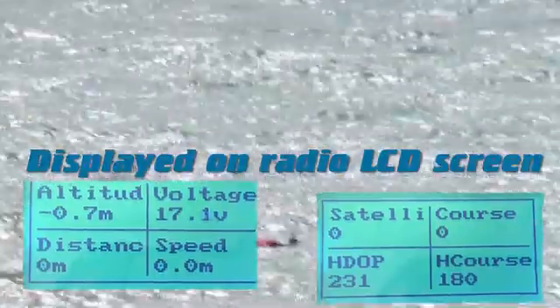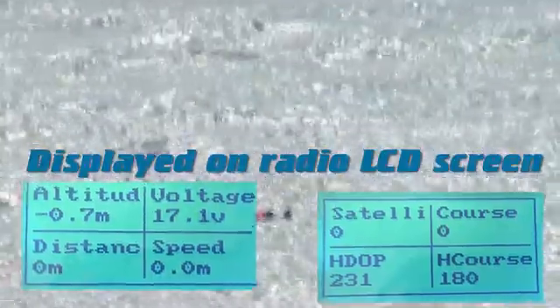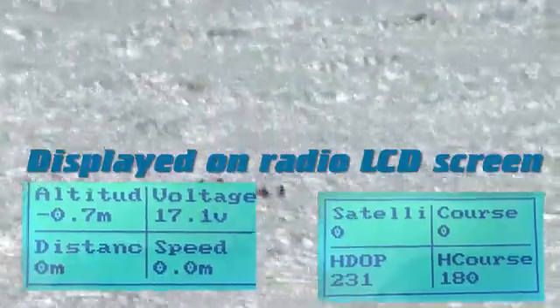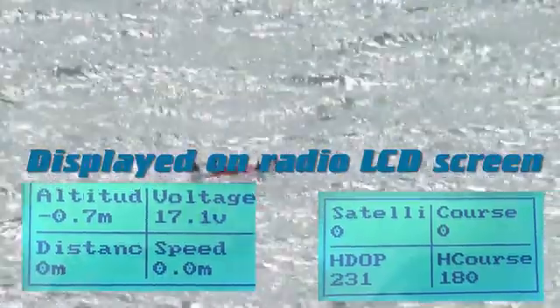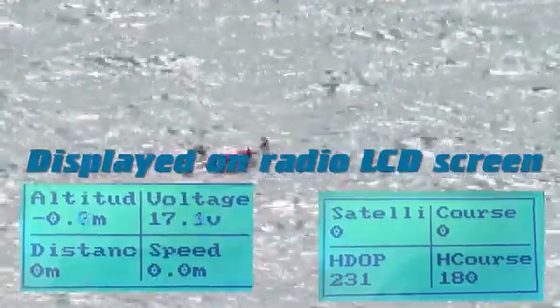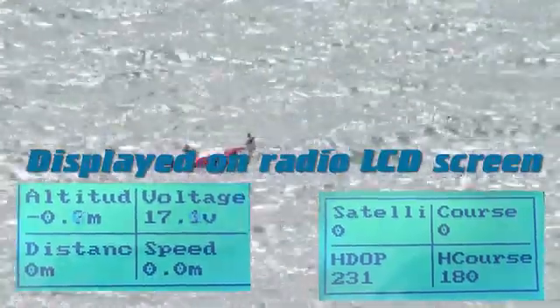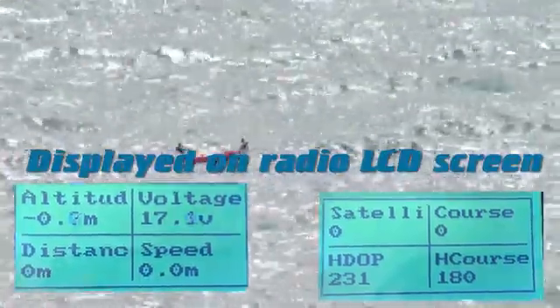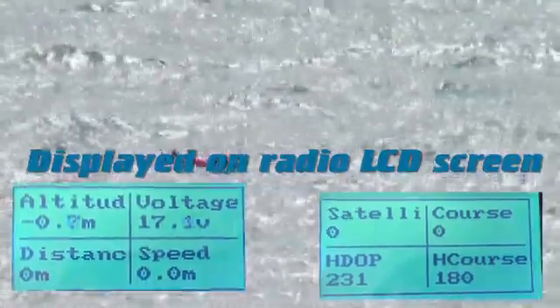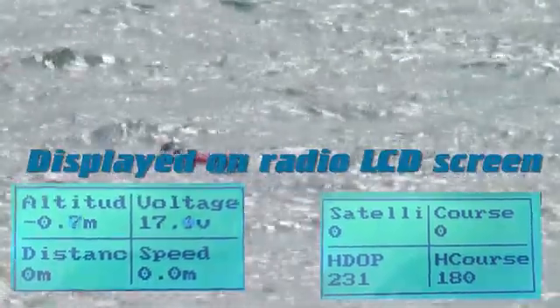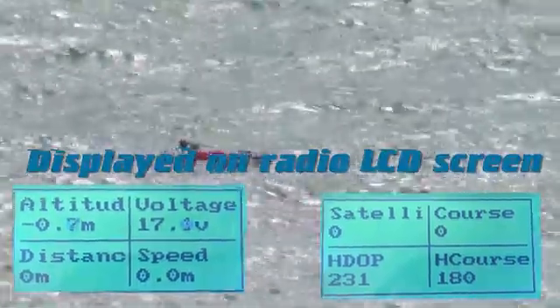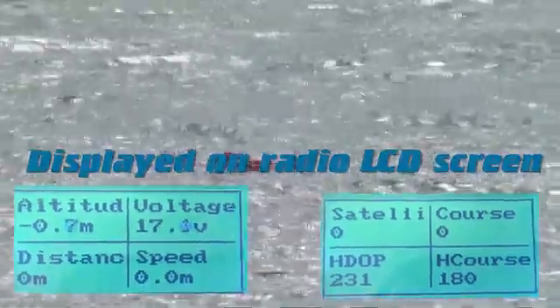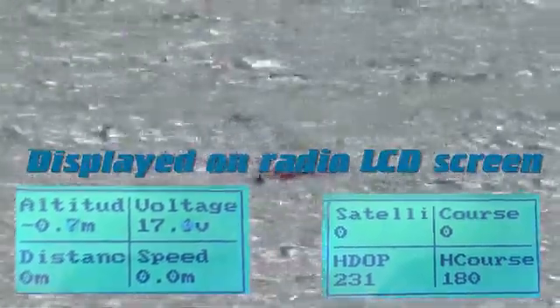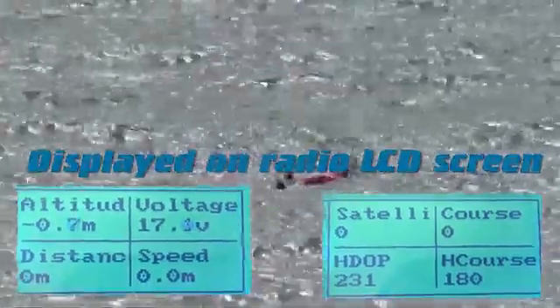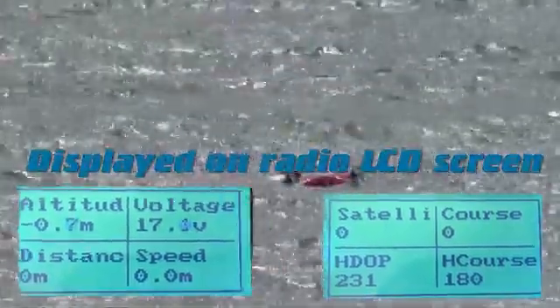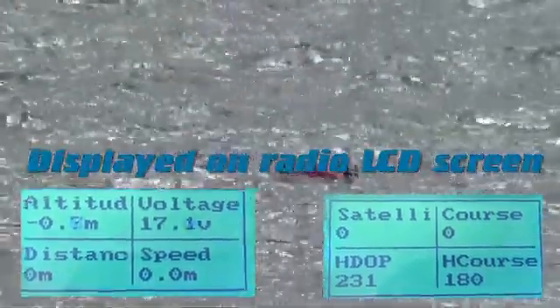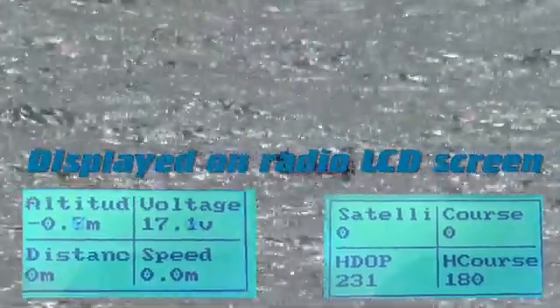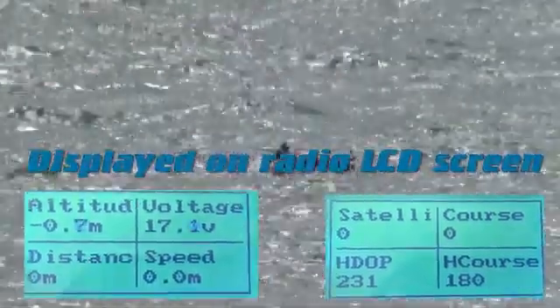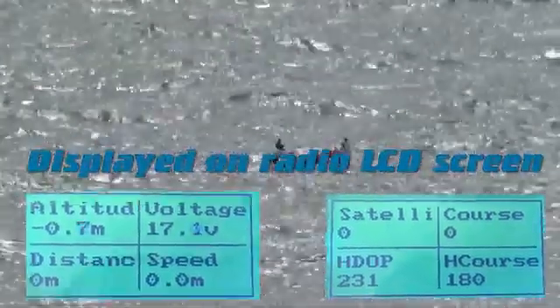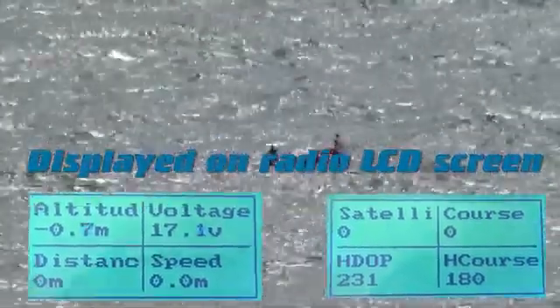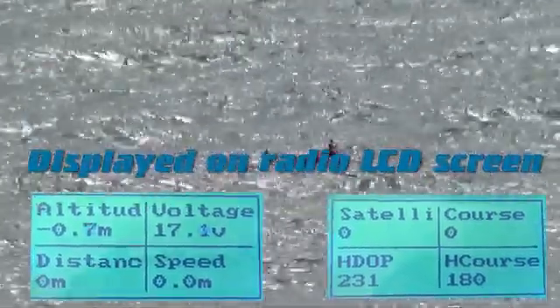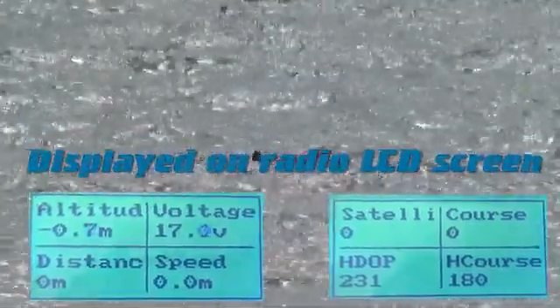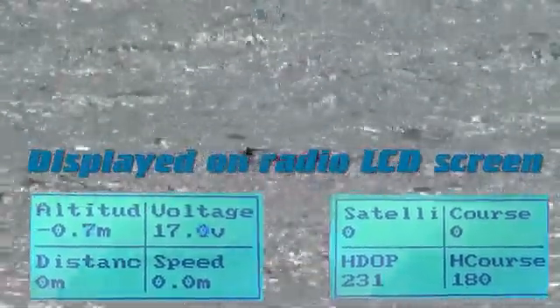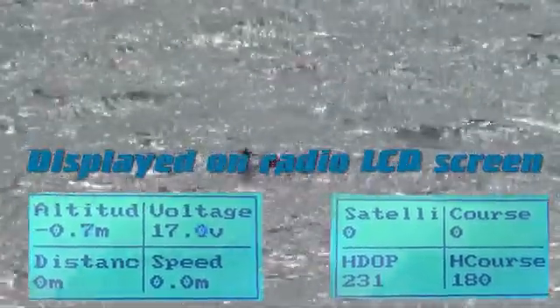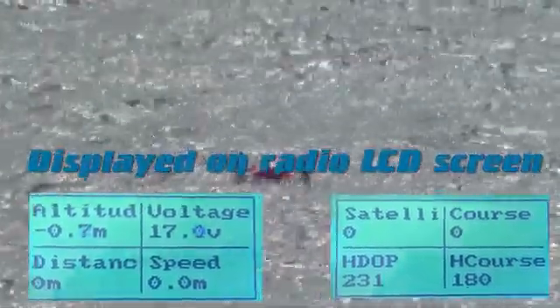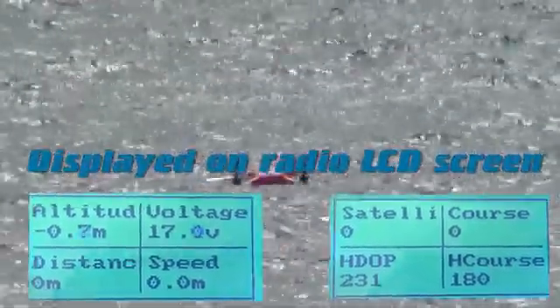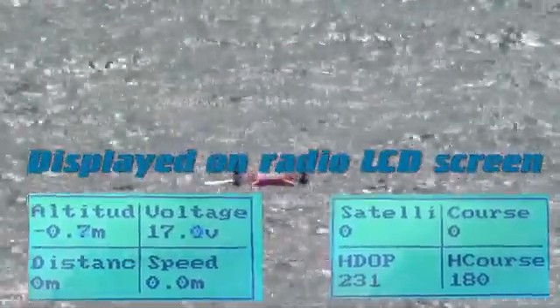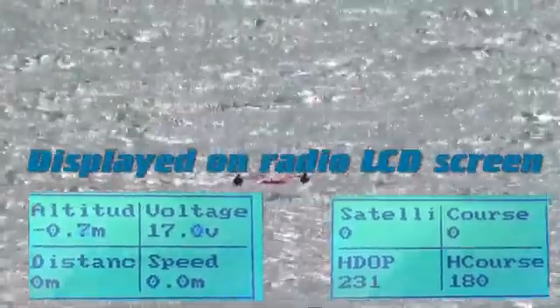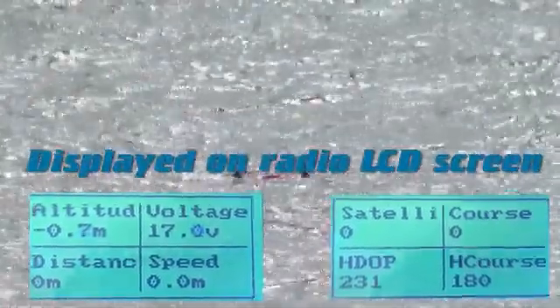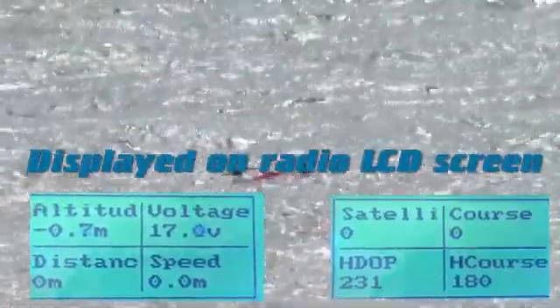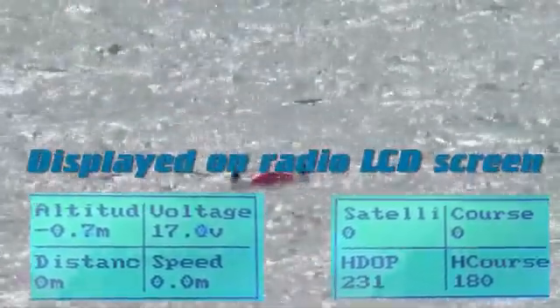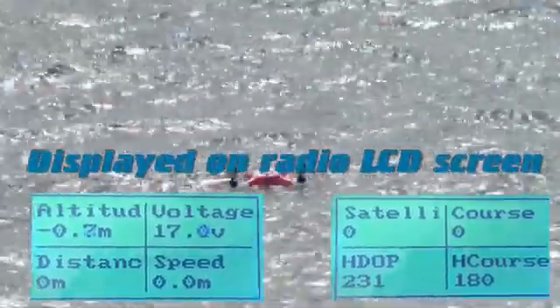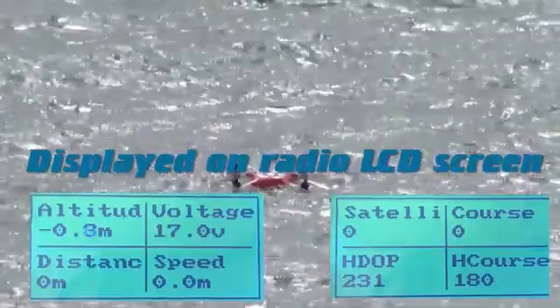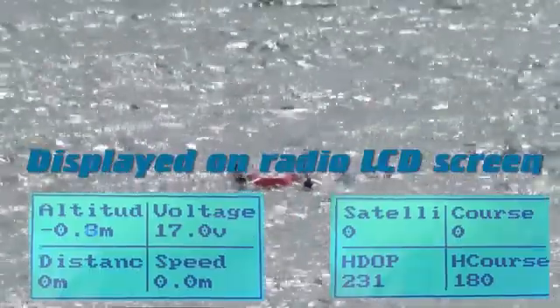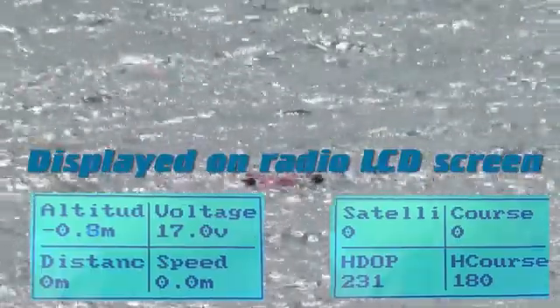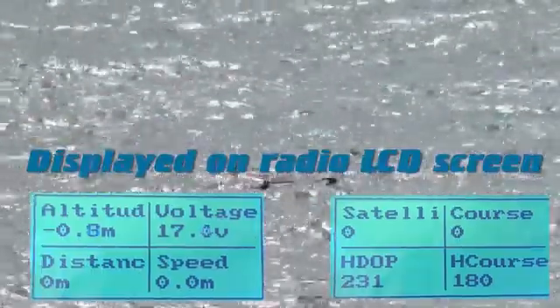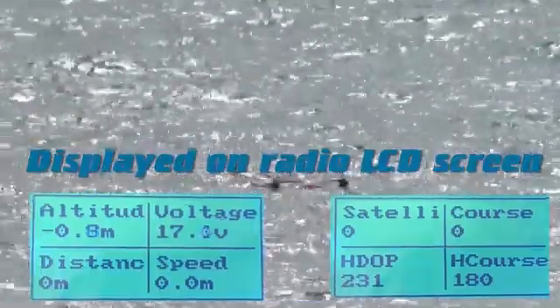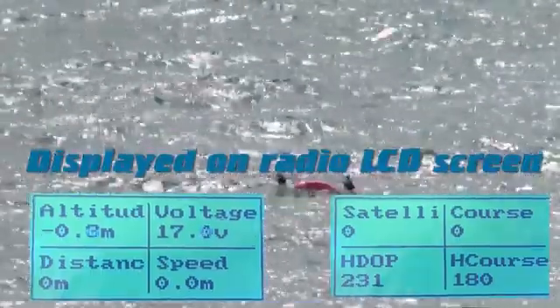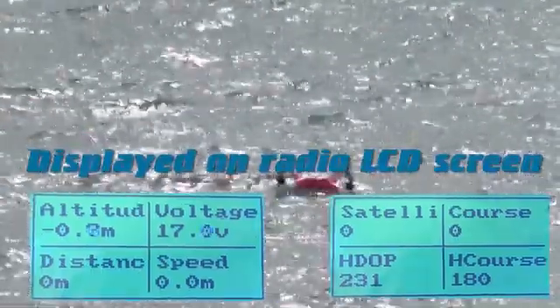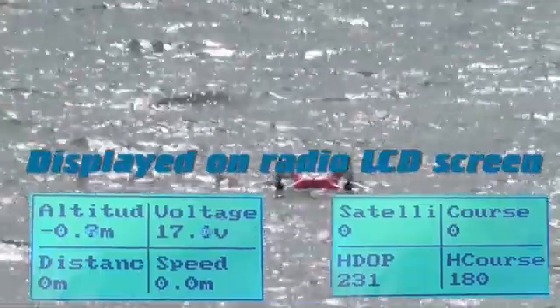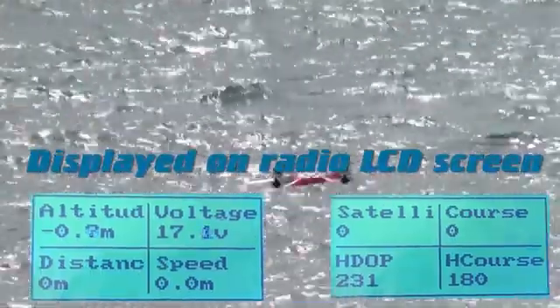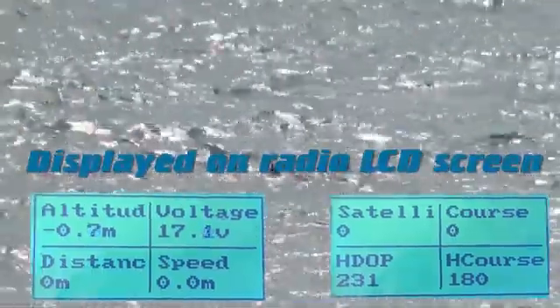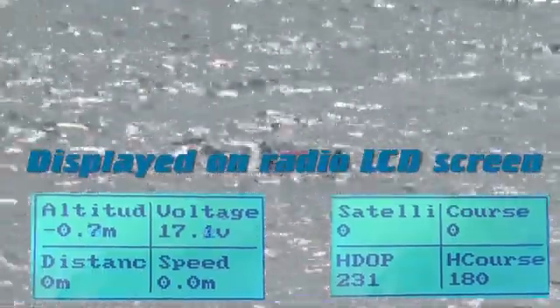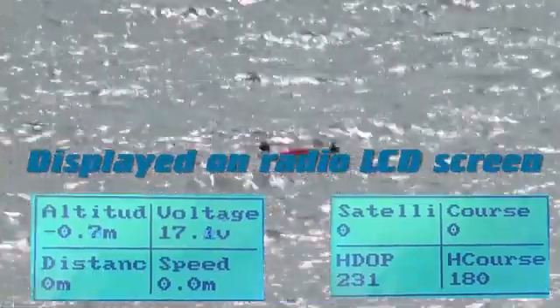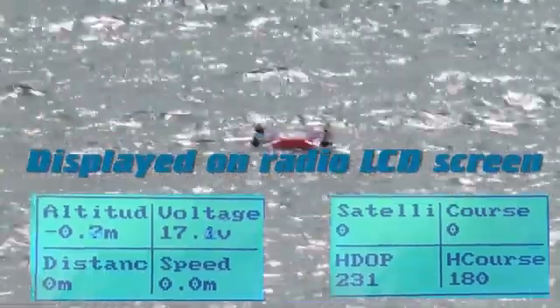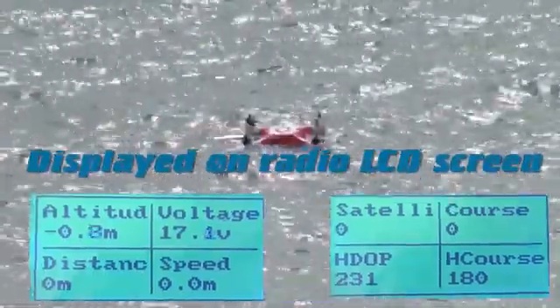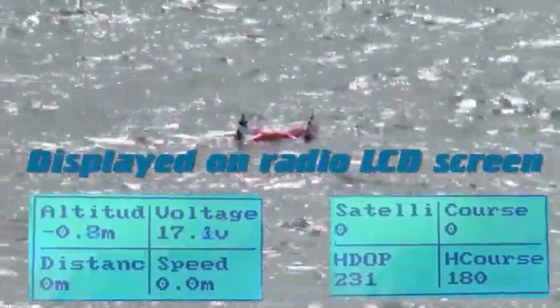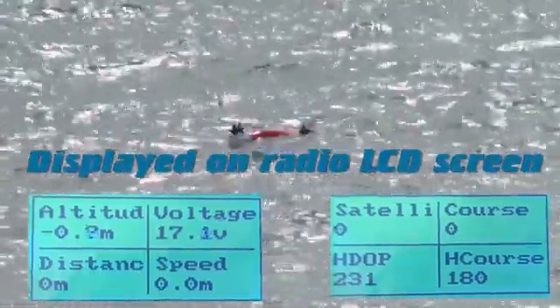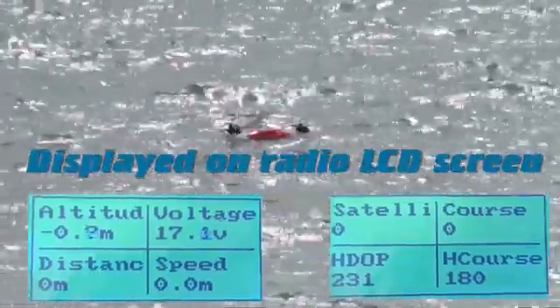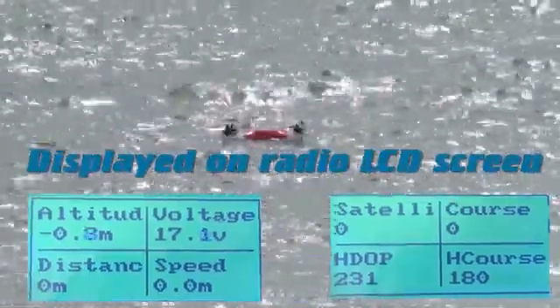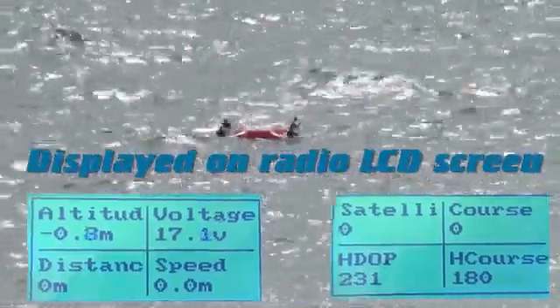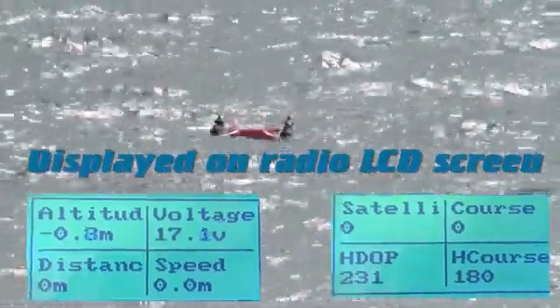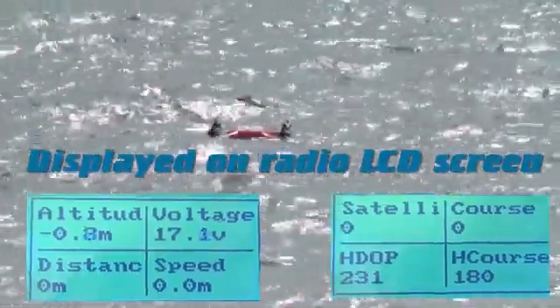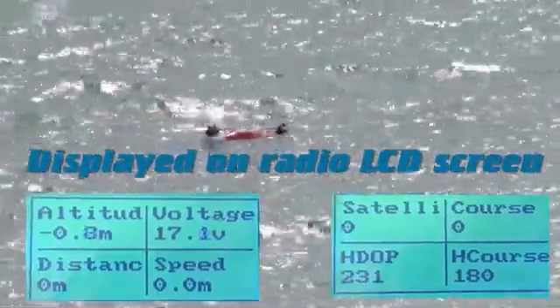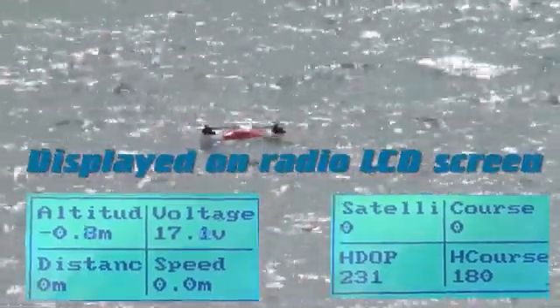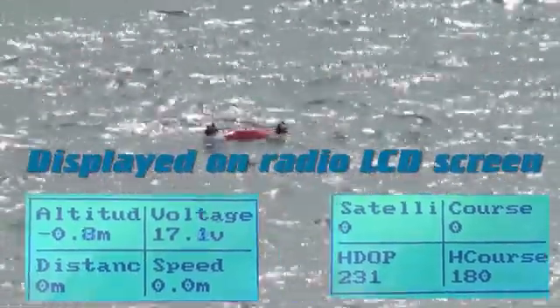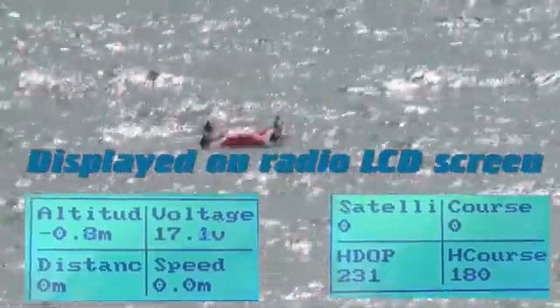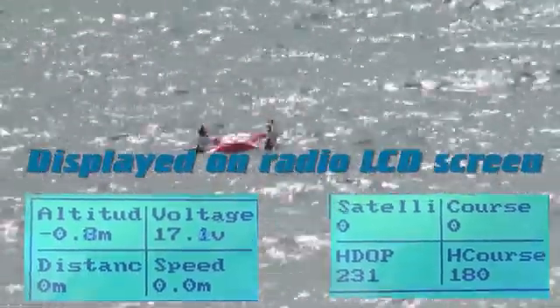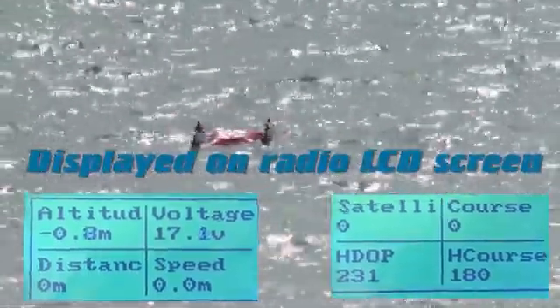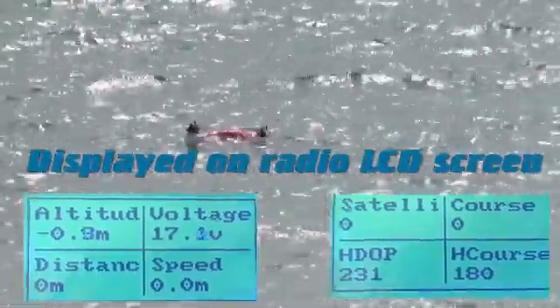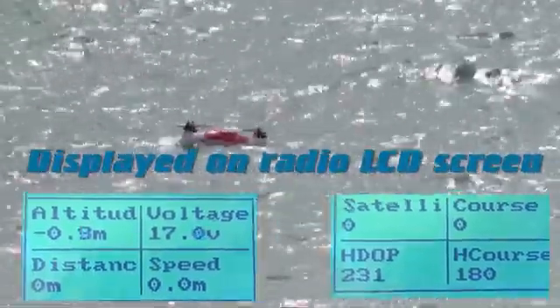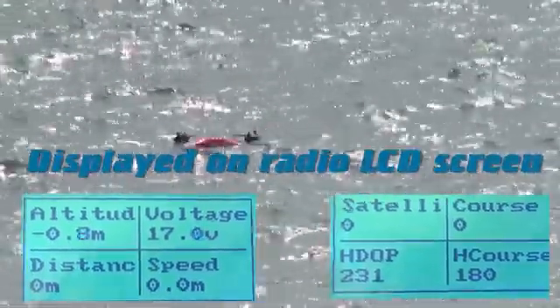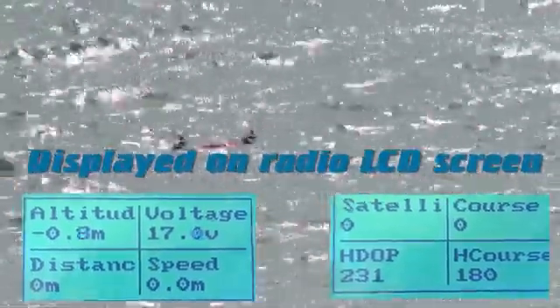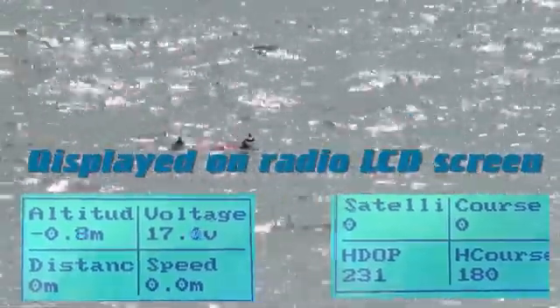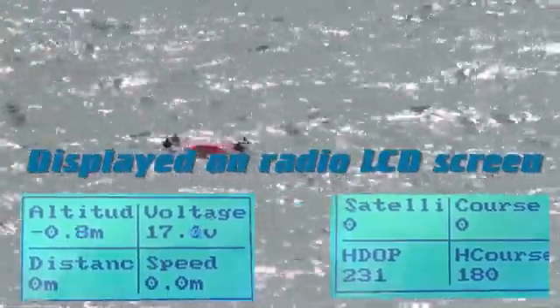By displaying location, battery voltage, altitude, and distance right on the remote, you'll always know where the Splash Drone is and how it's doing.